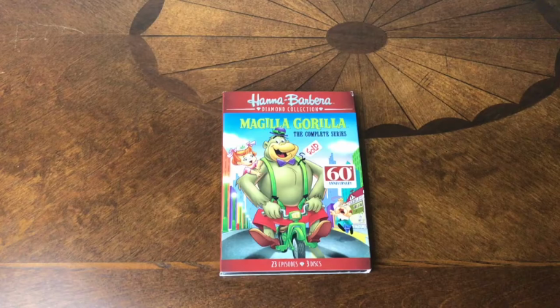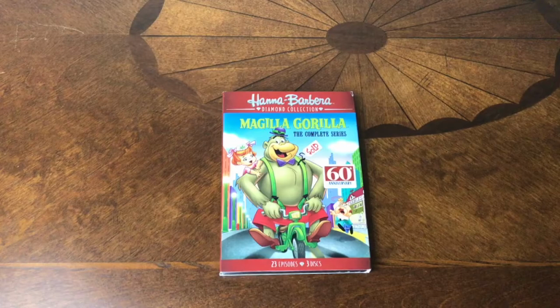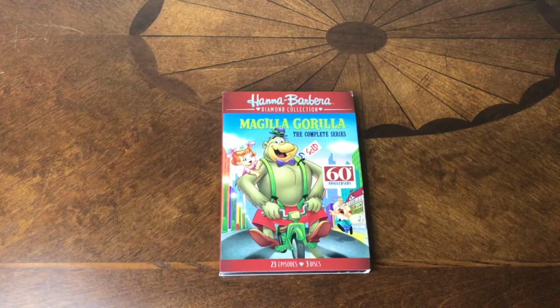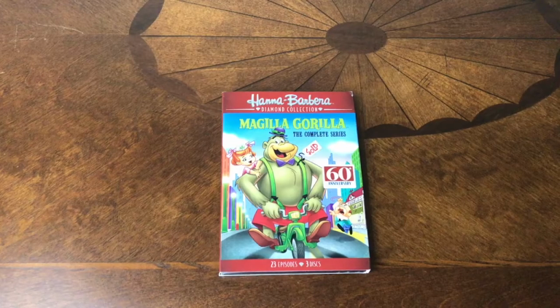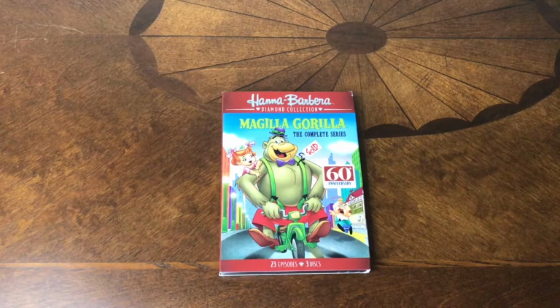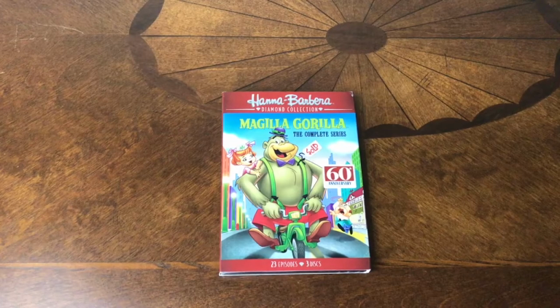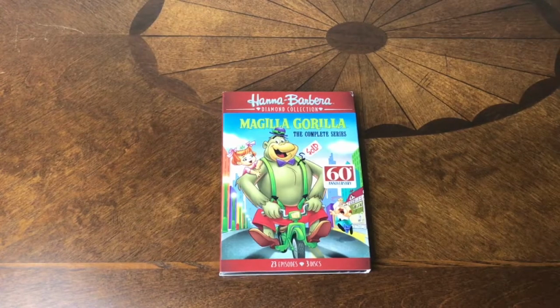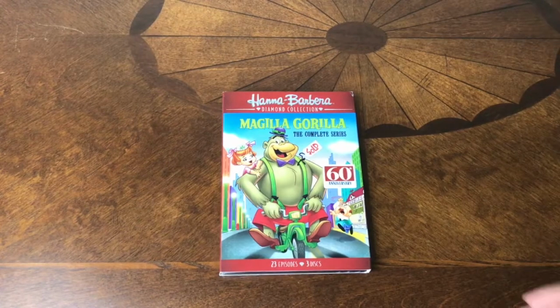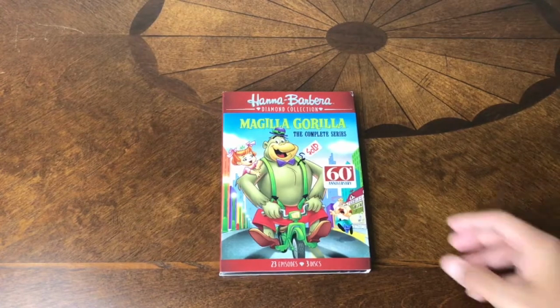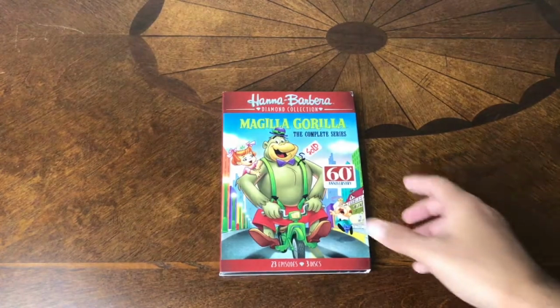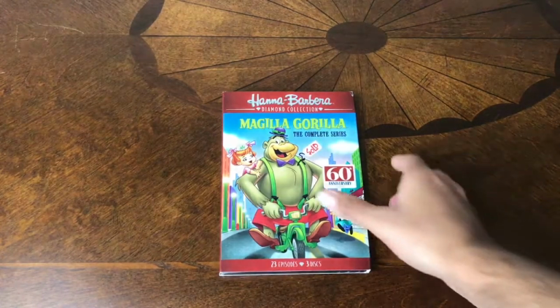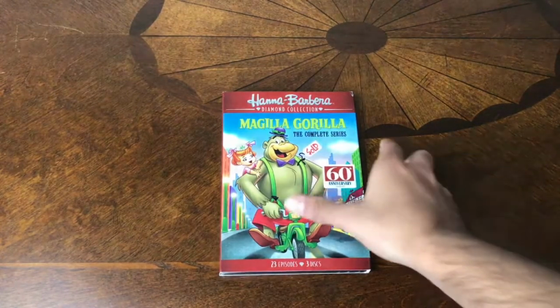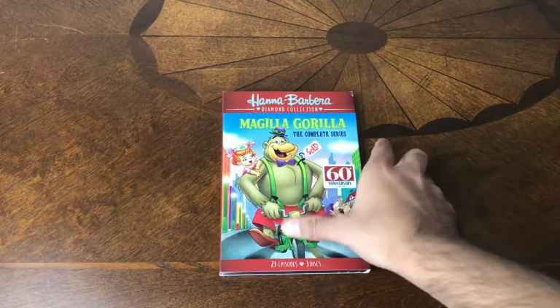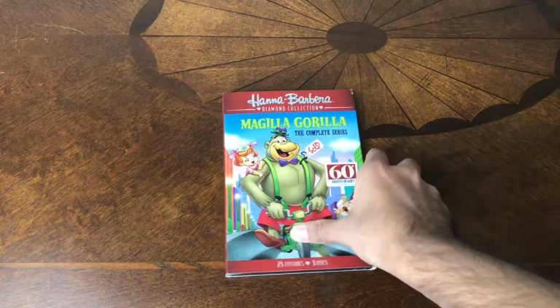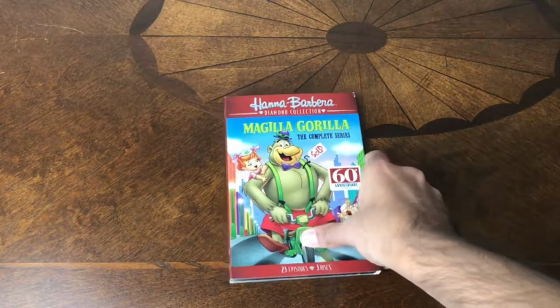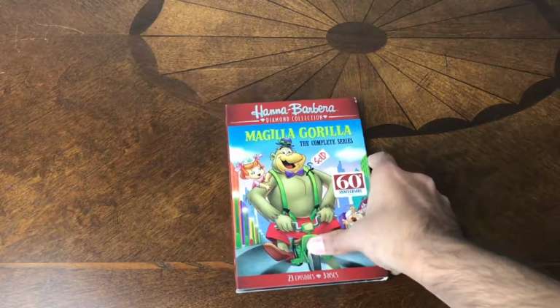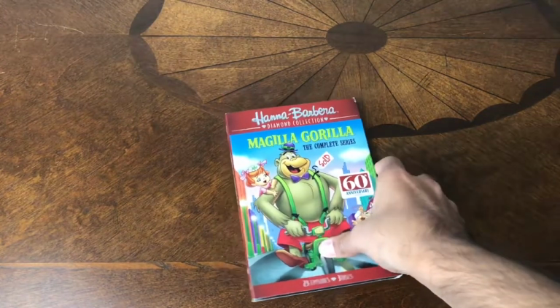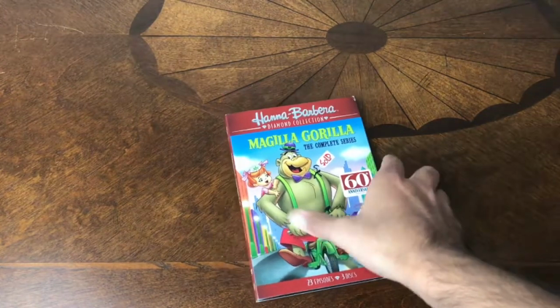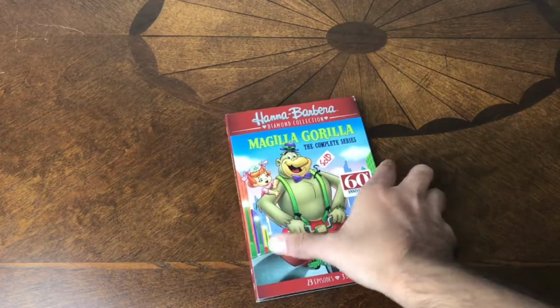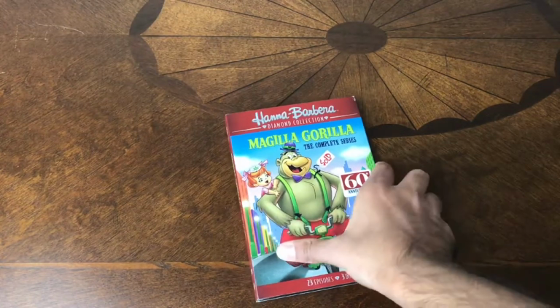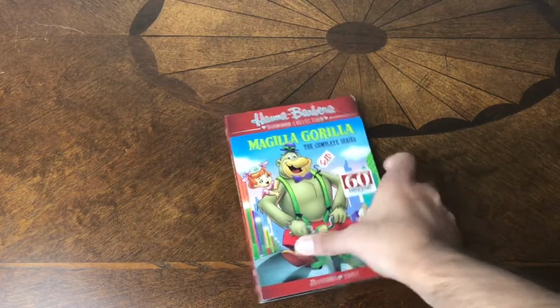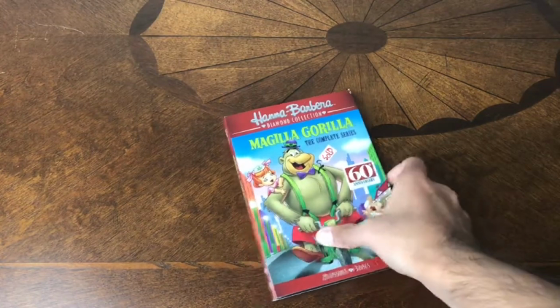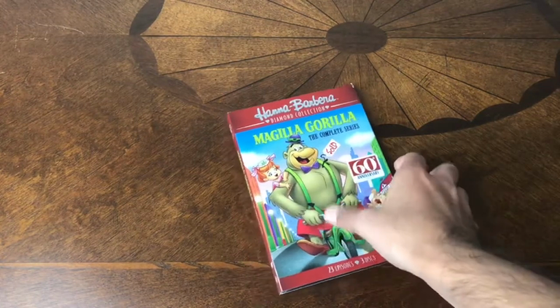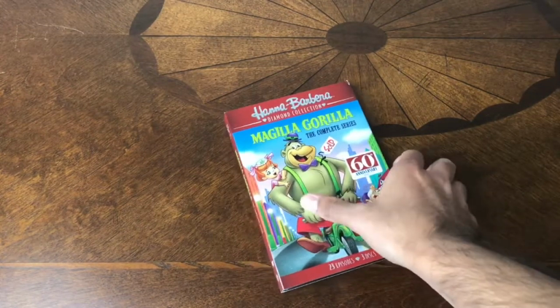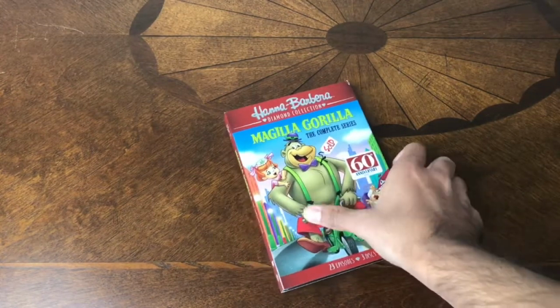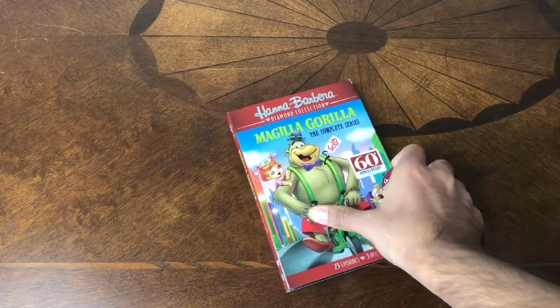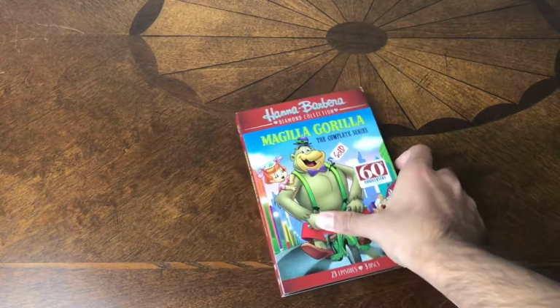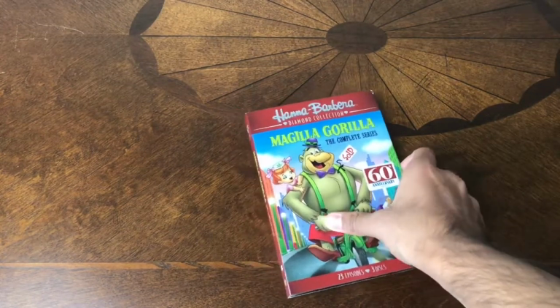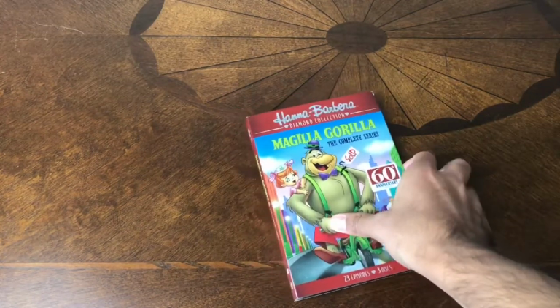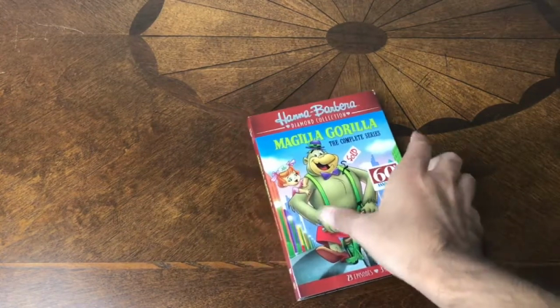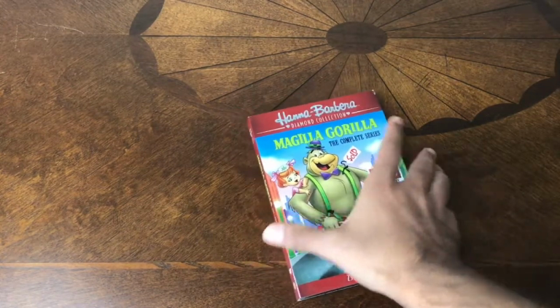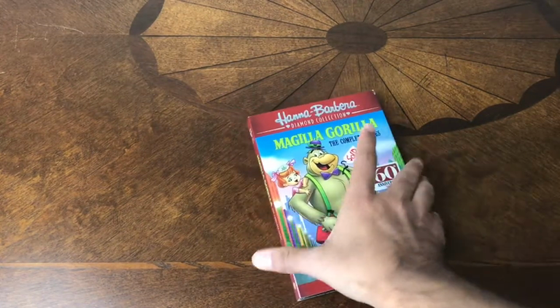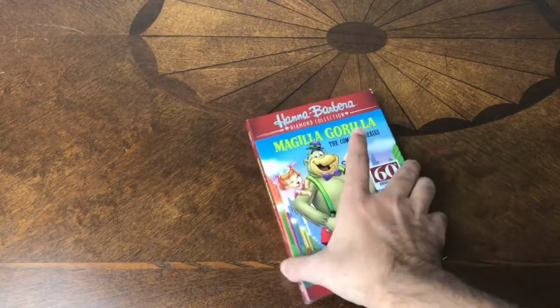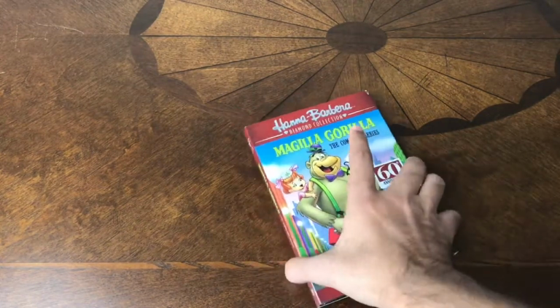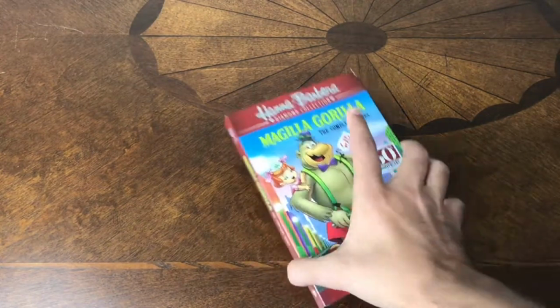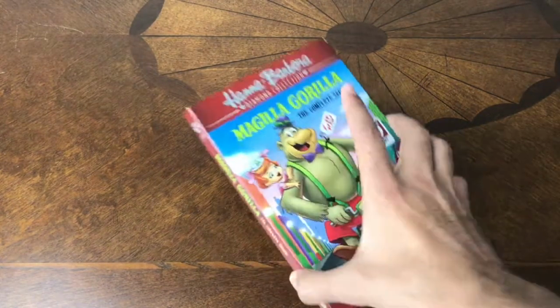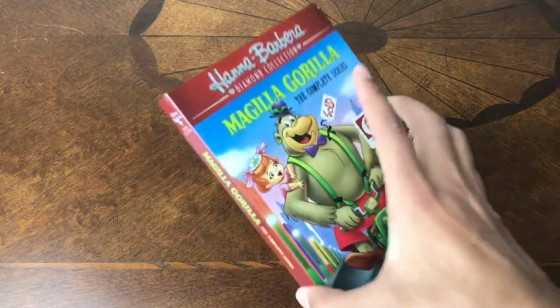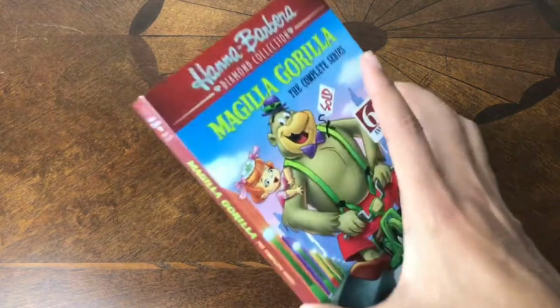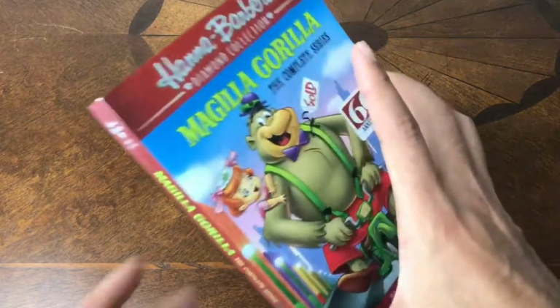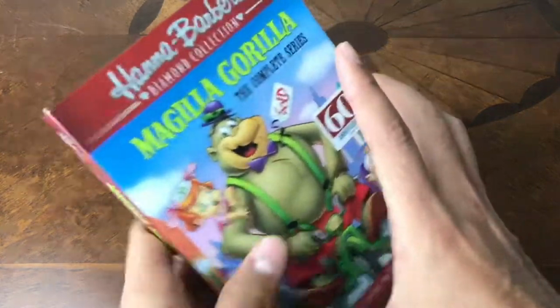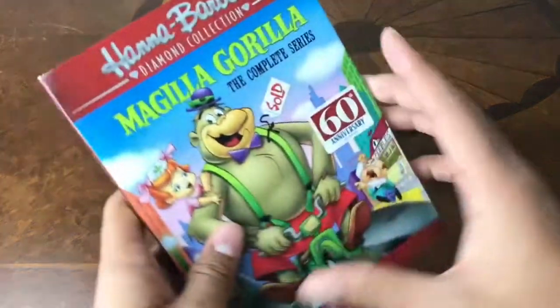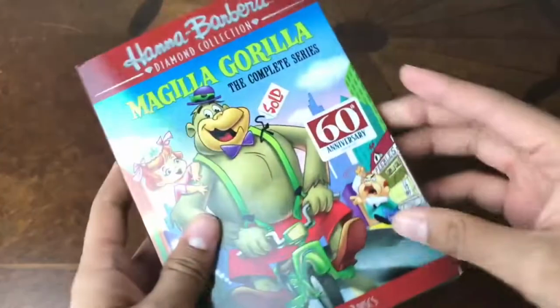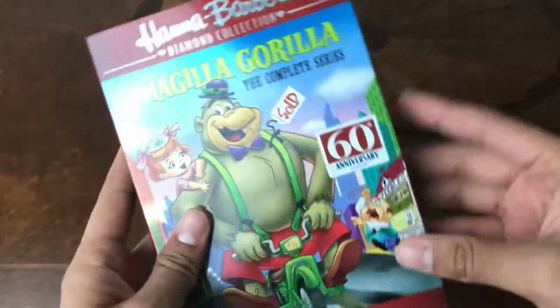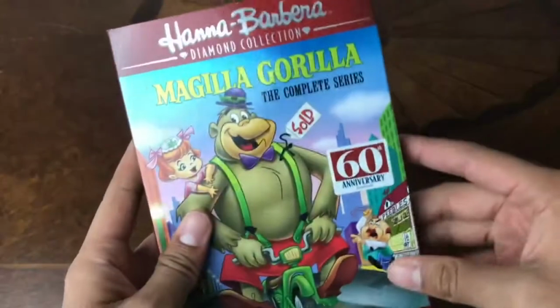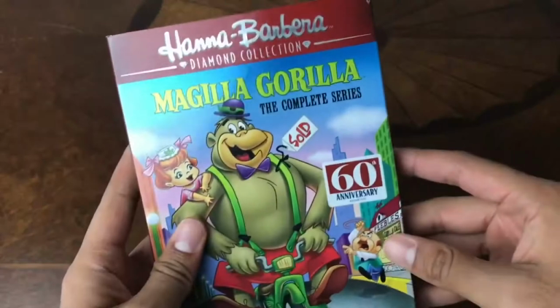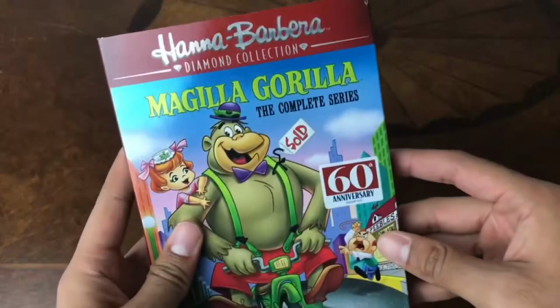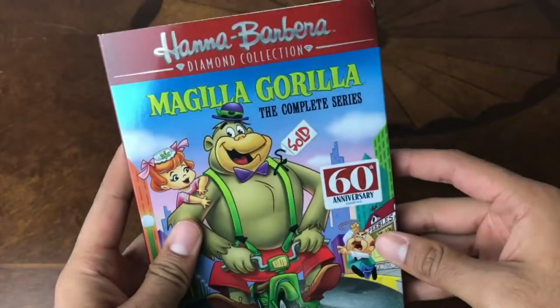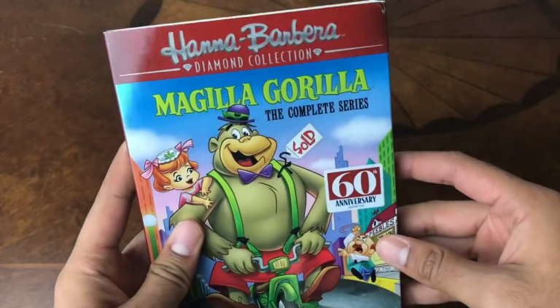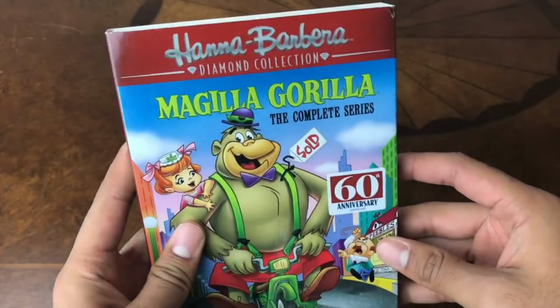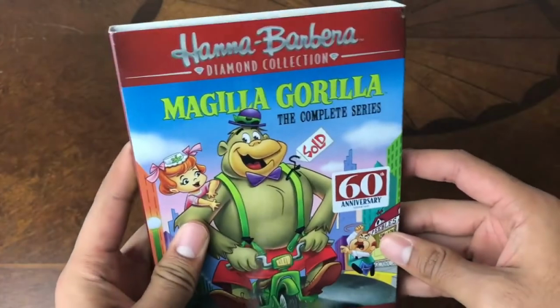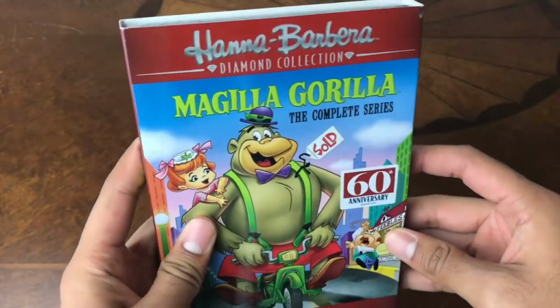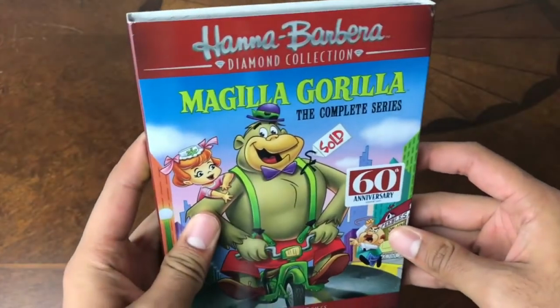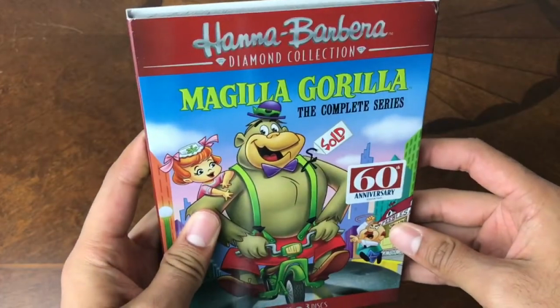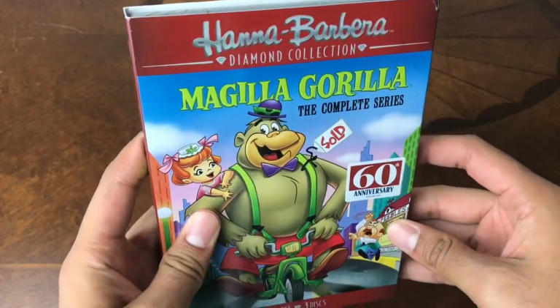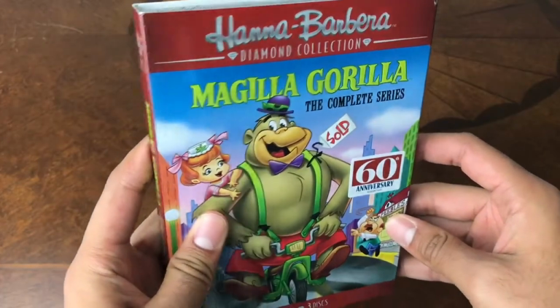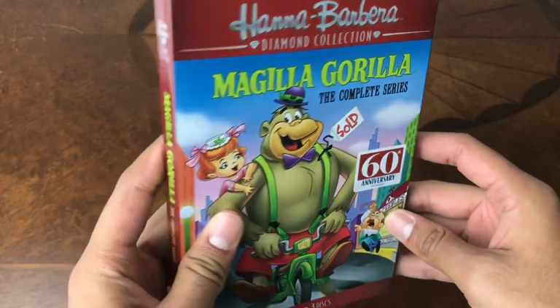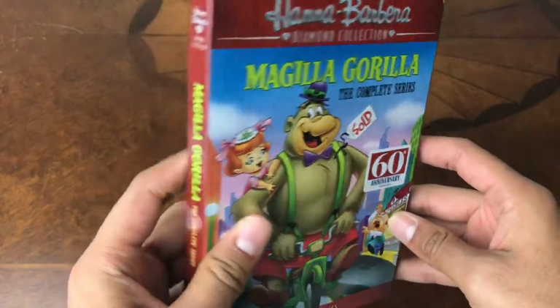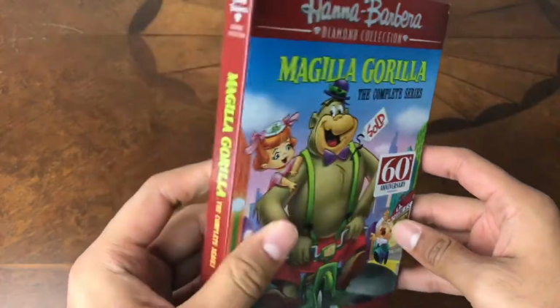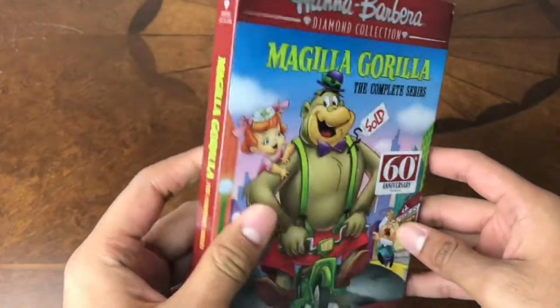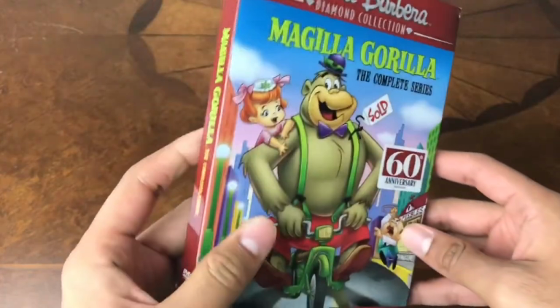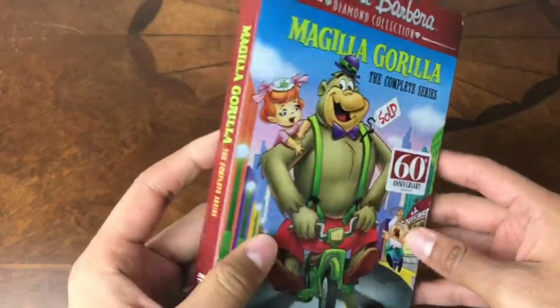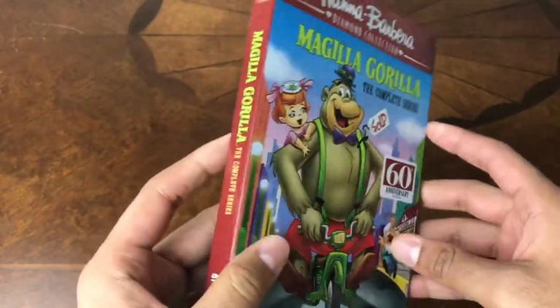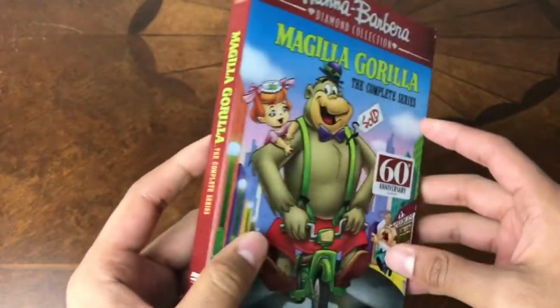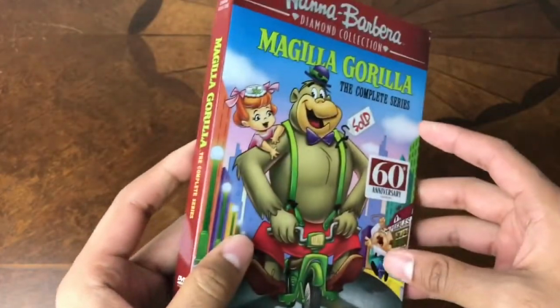What's up everyone? So today, another diamond collection by Hanna-Barbera: Magilla Gorilla.